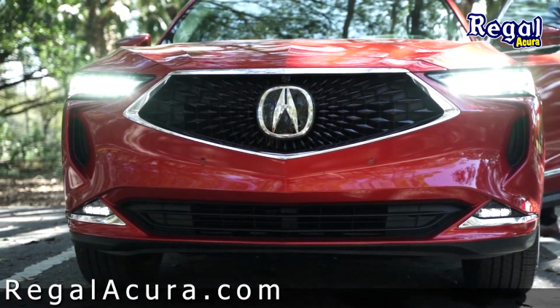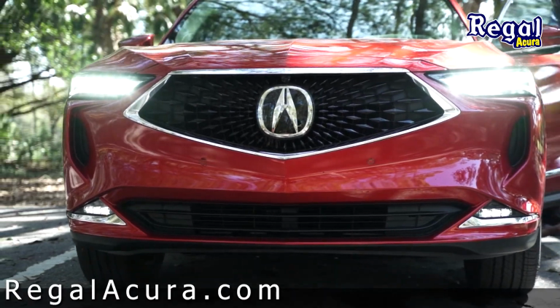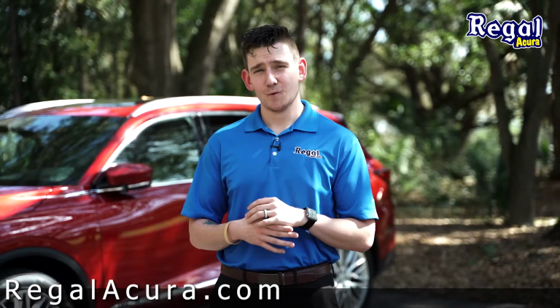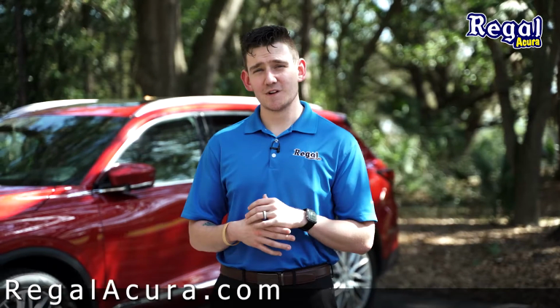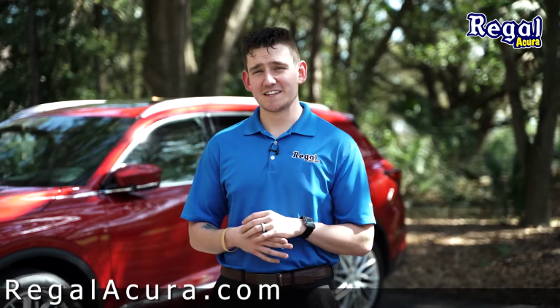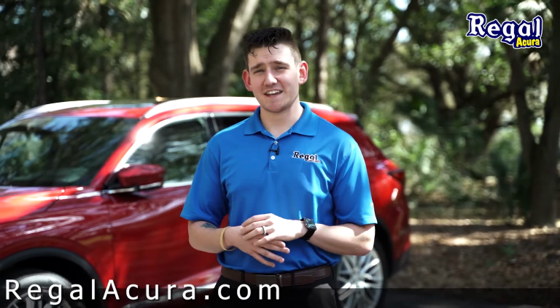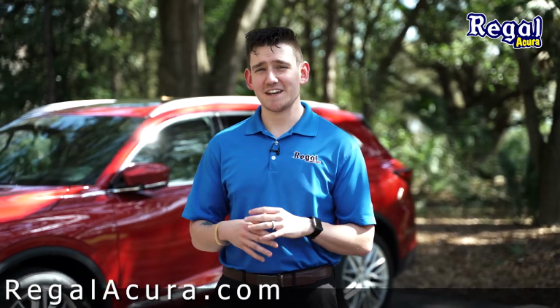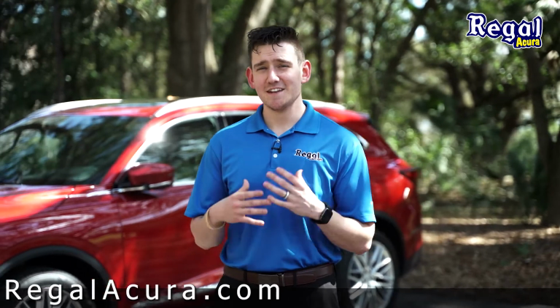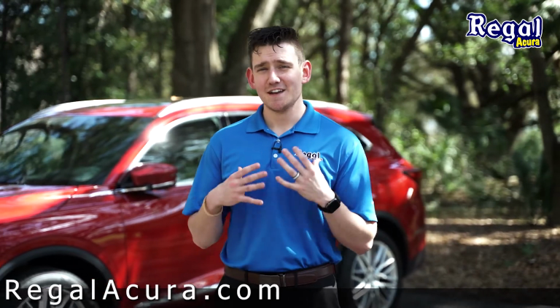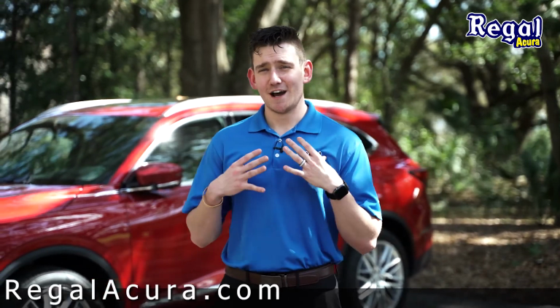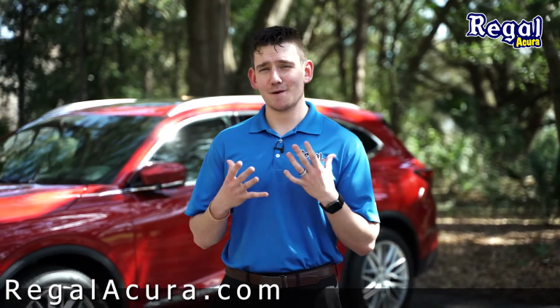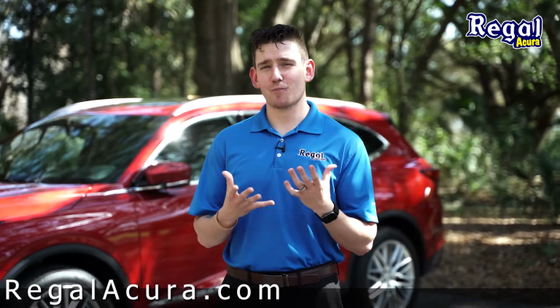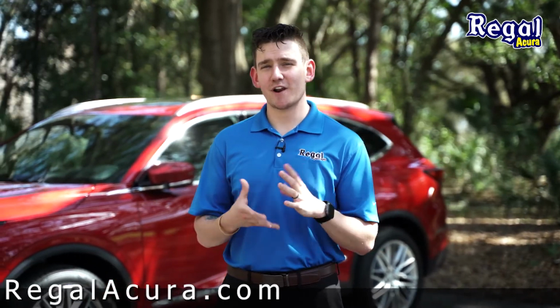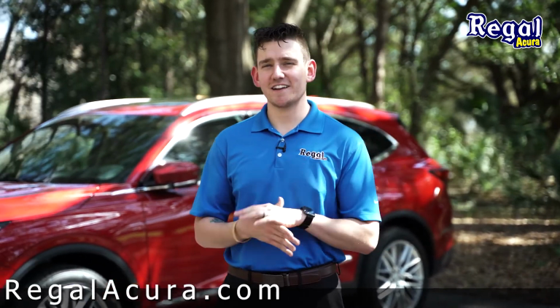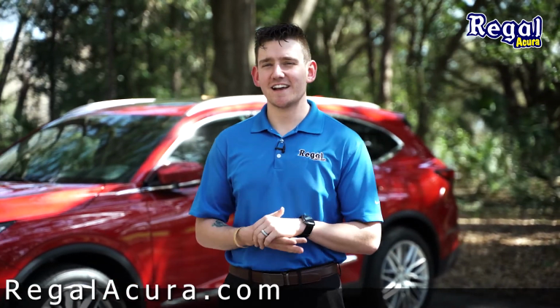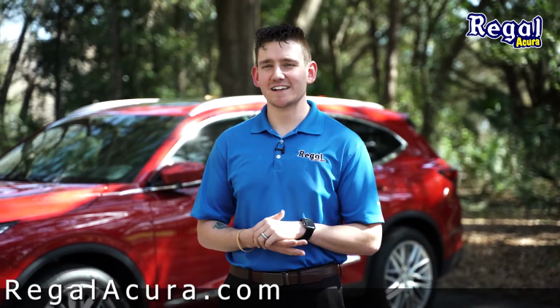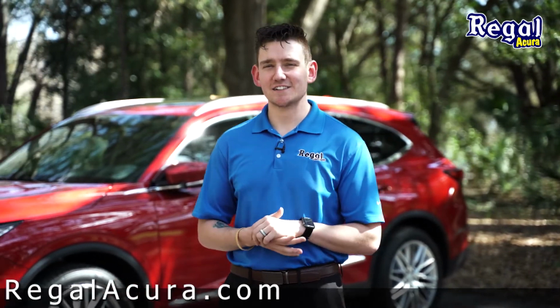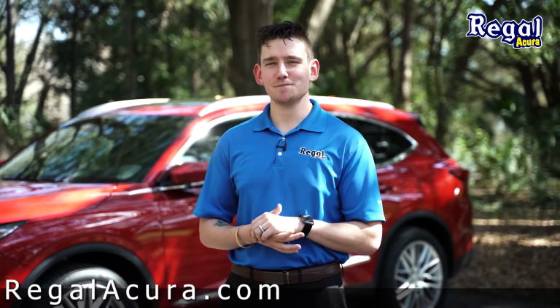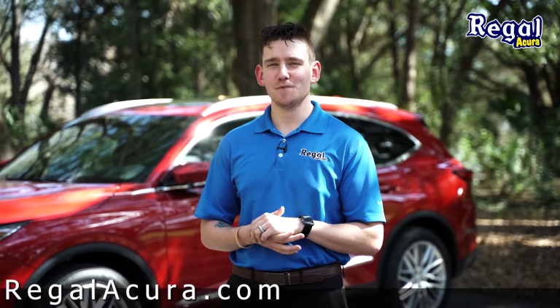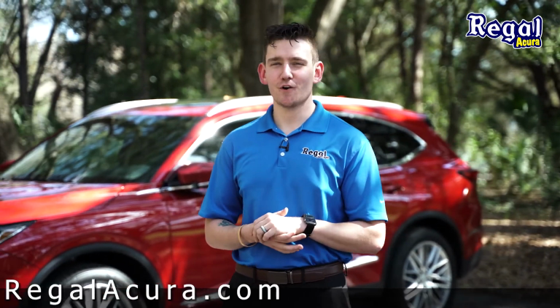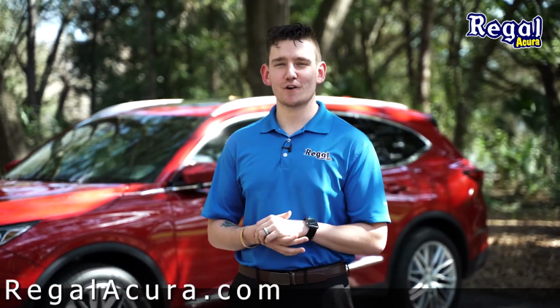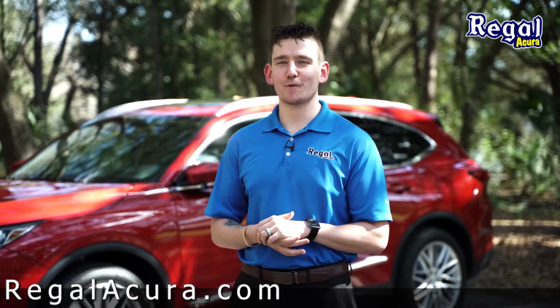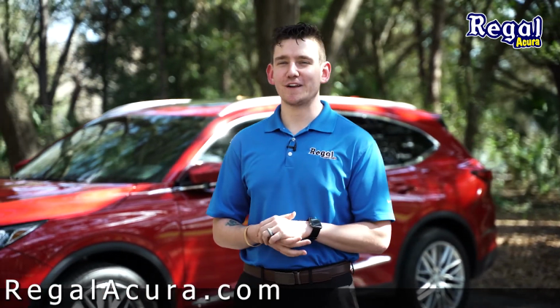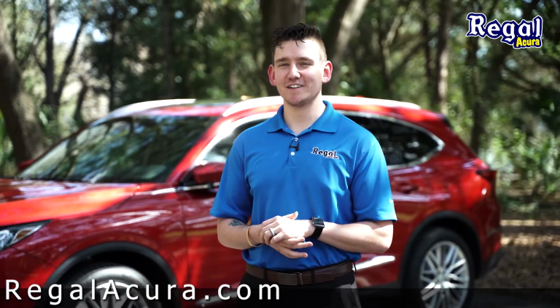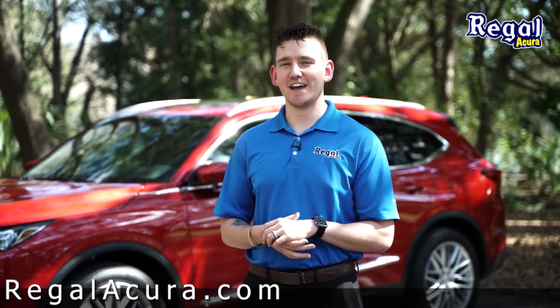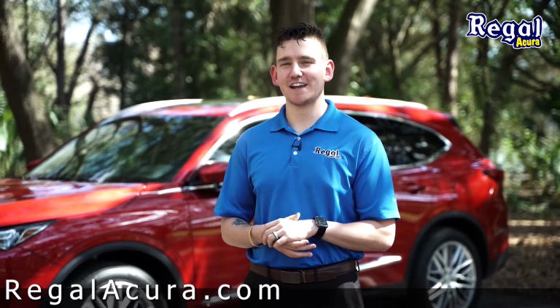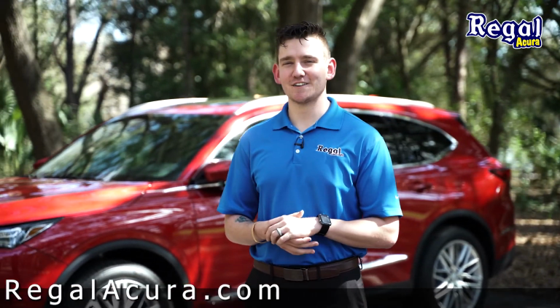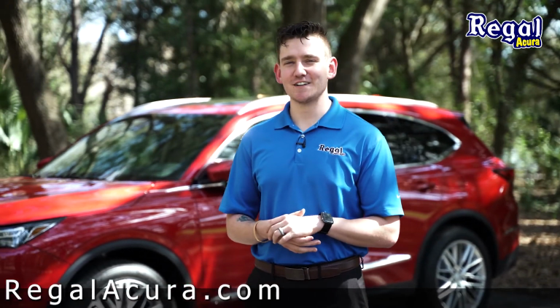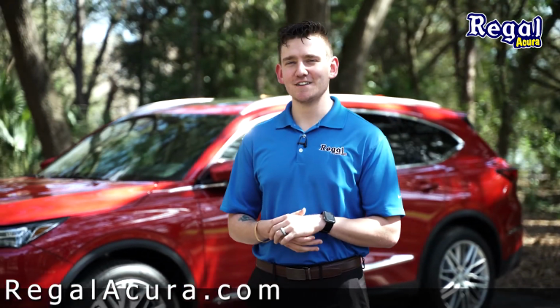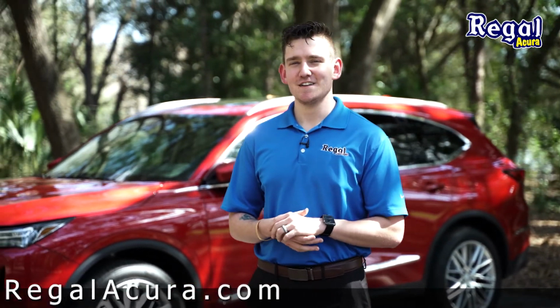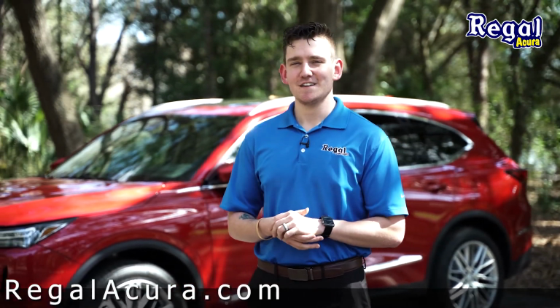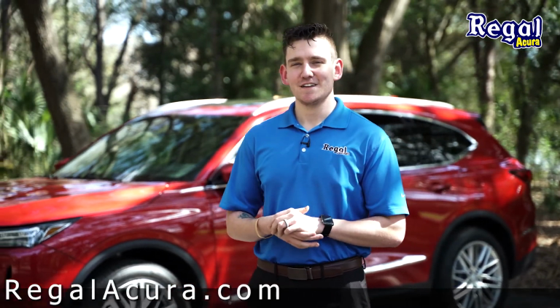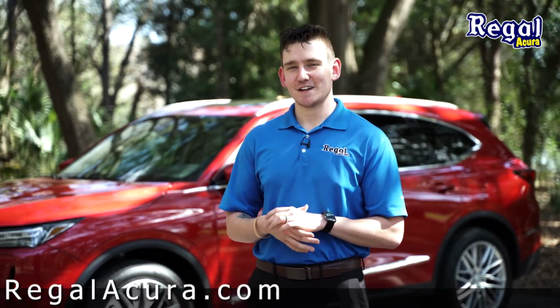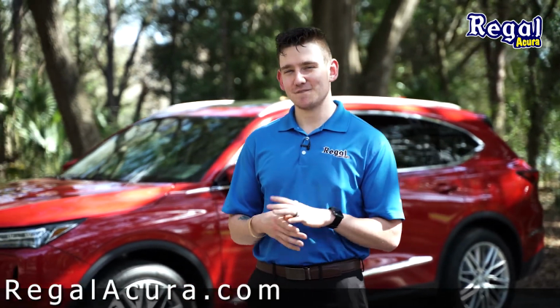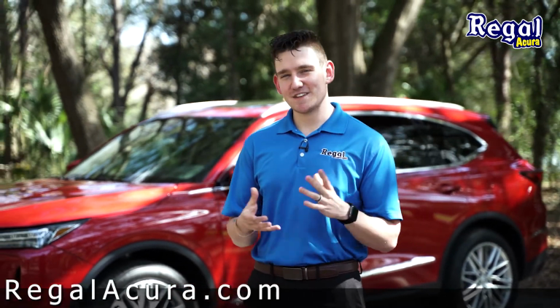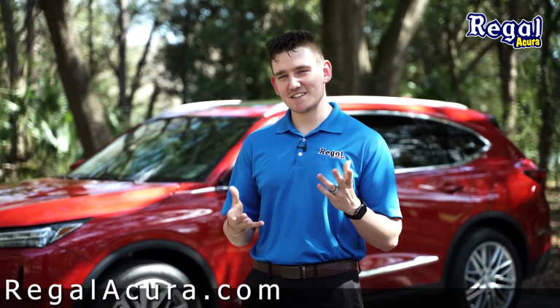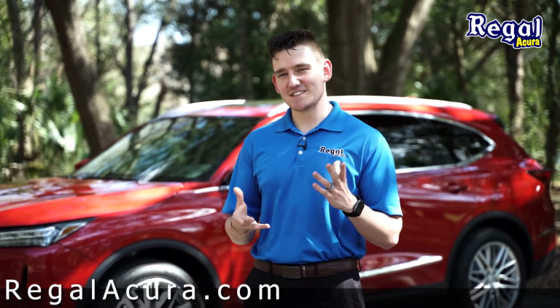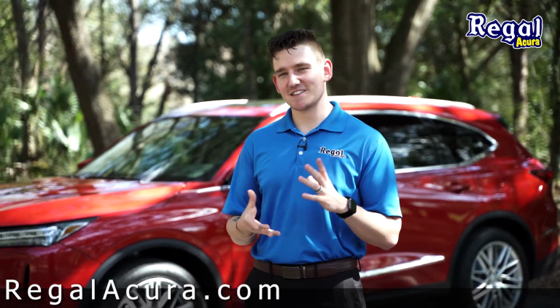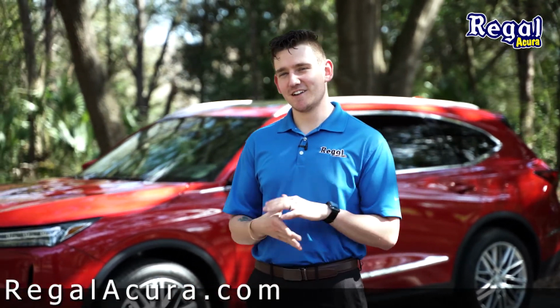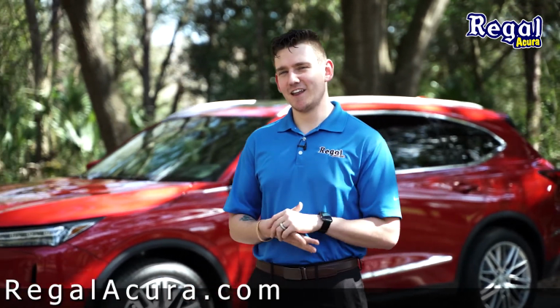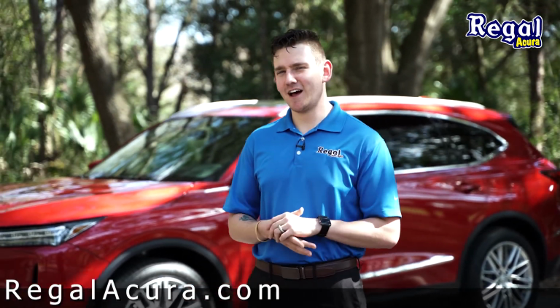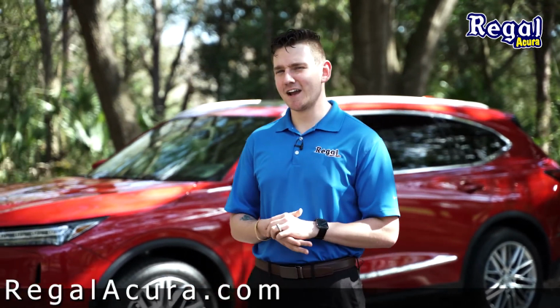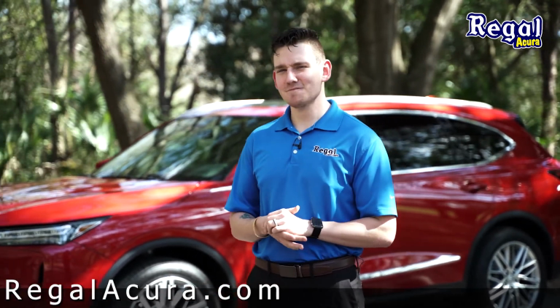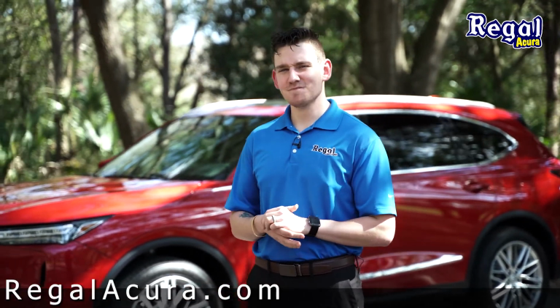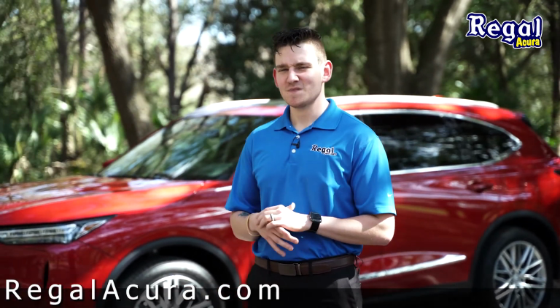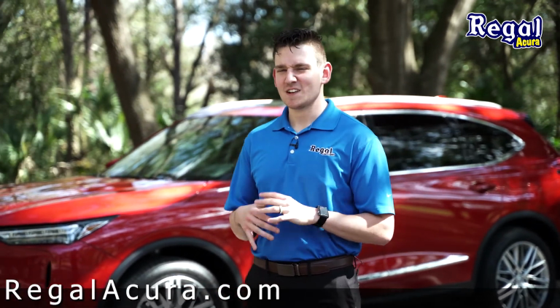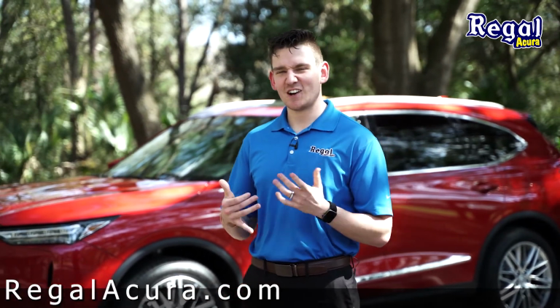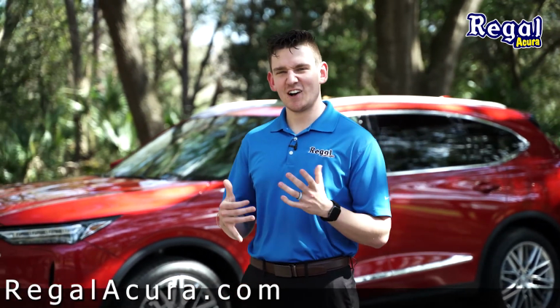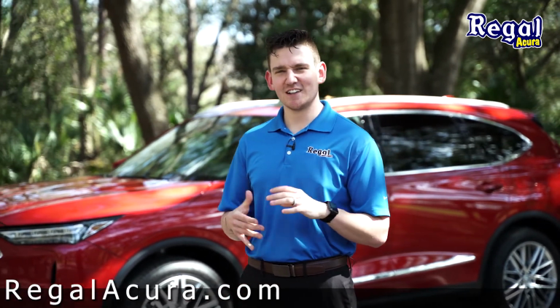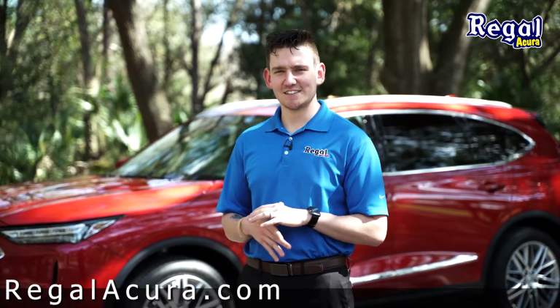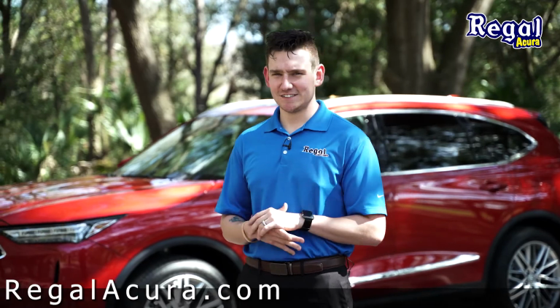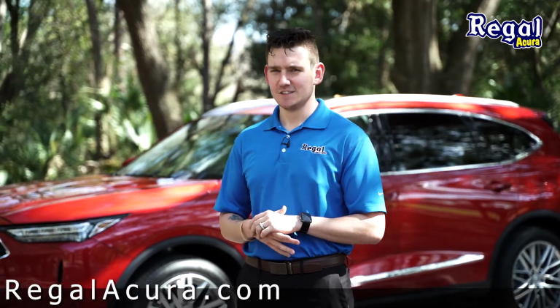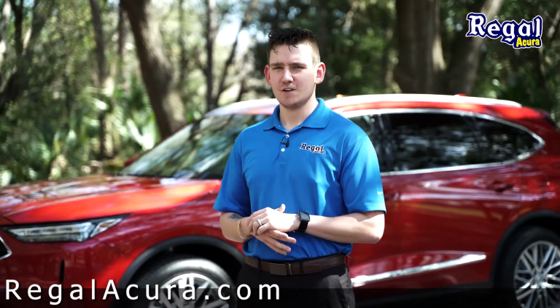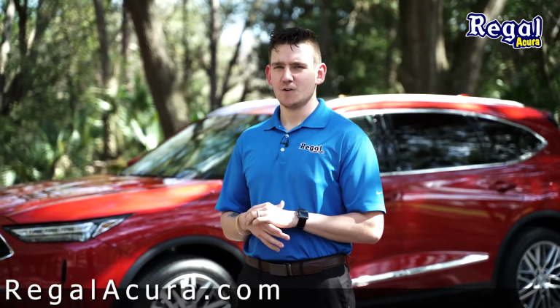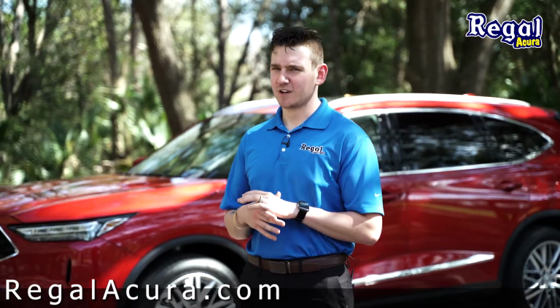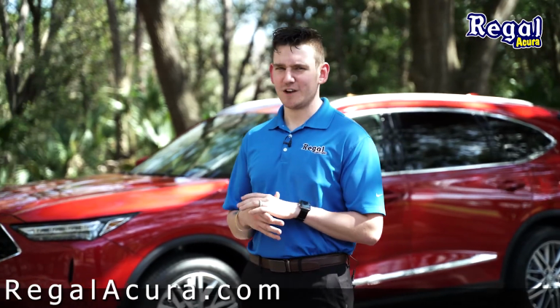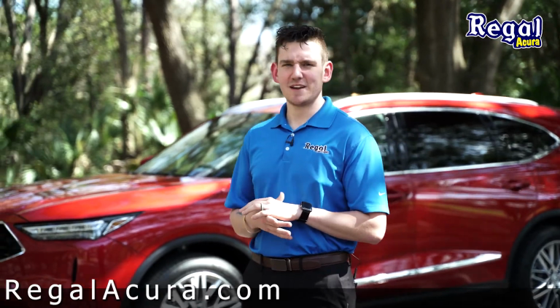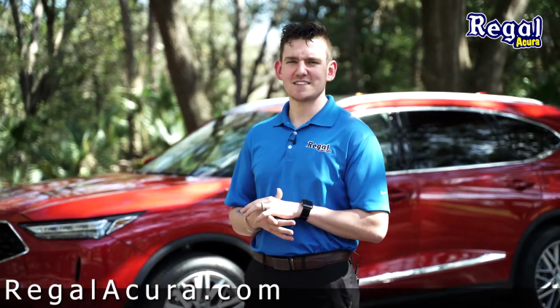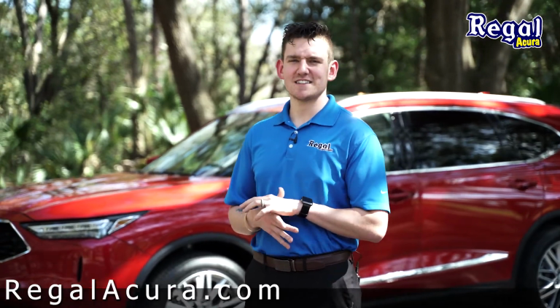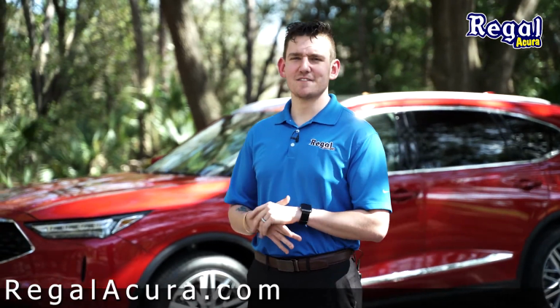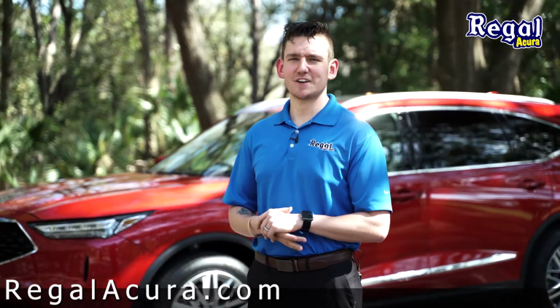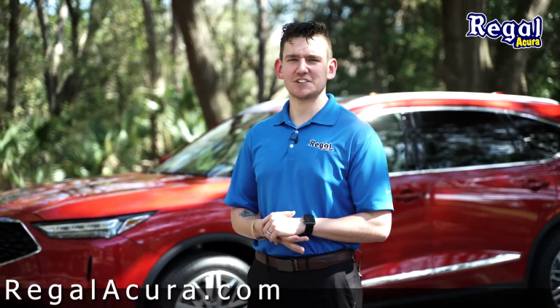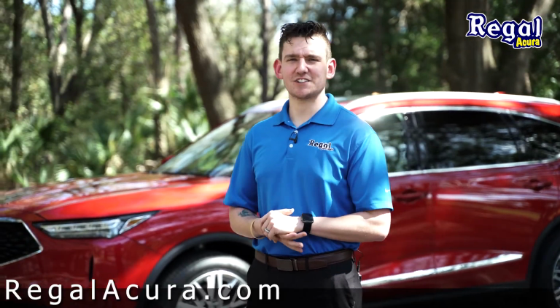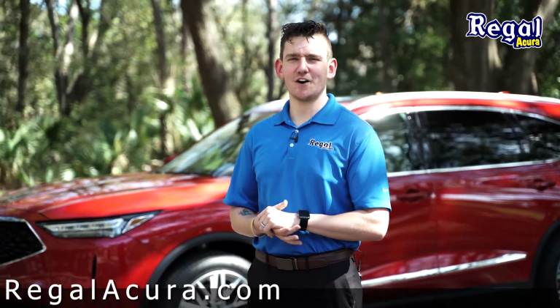Once again, I'm Brandon Exum over at Regal Acura. Come visit us online, call us, or come in and see it for yourself.